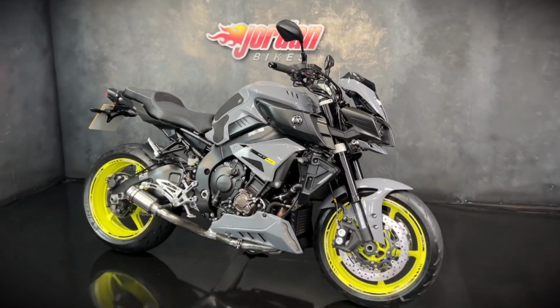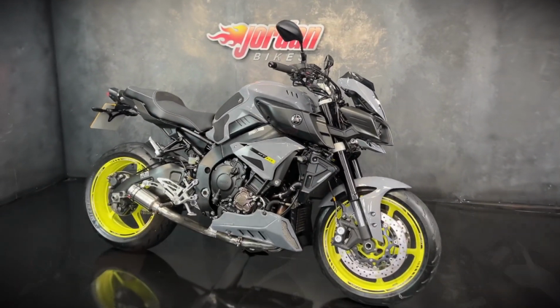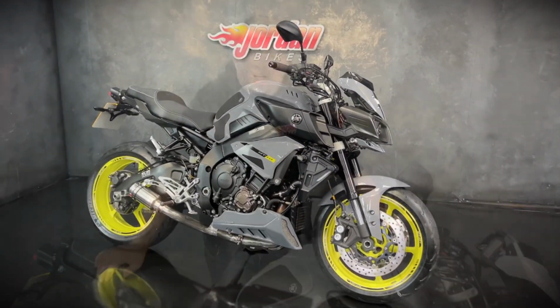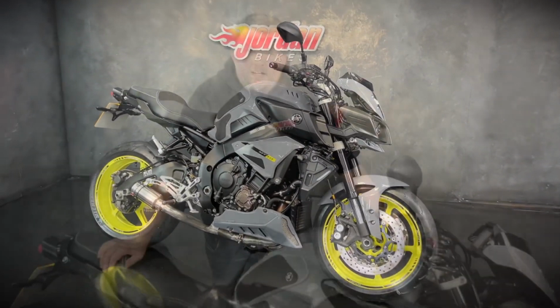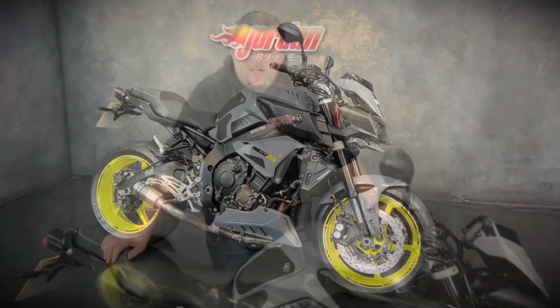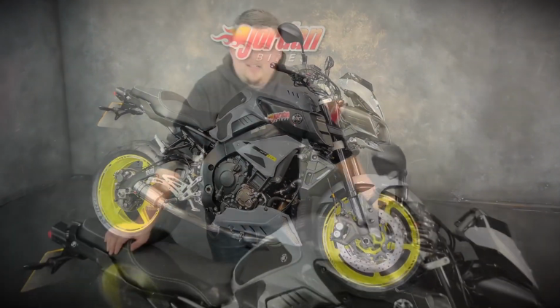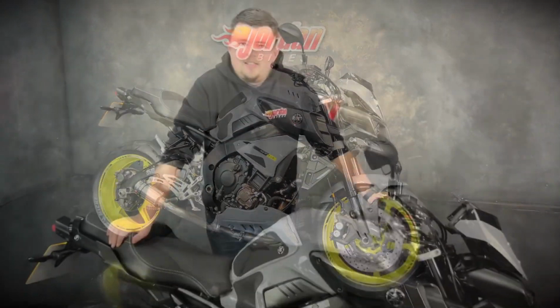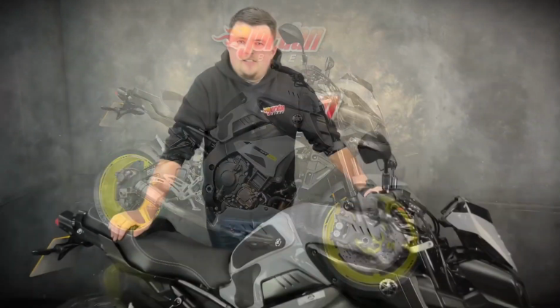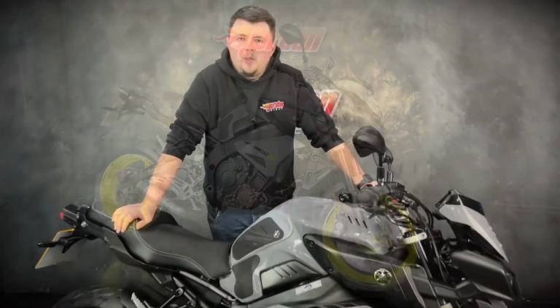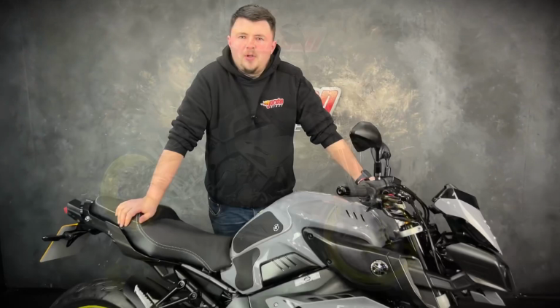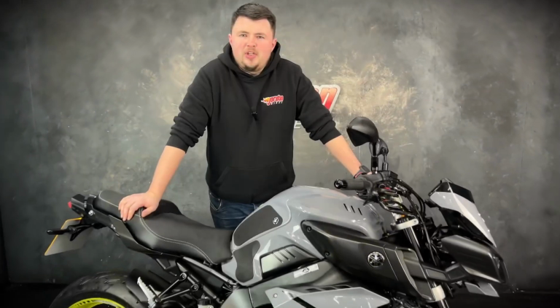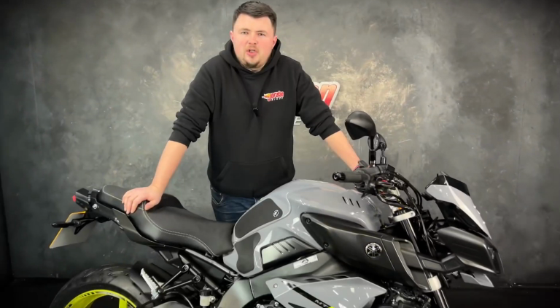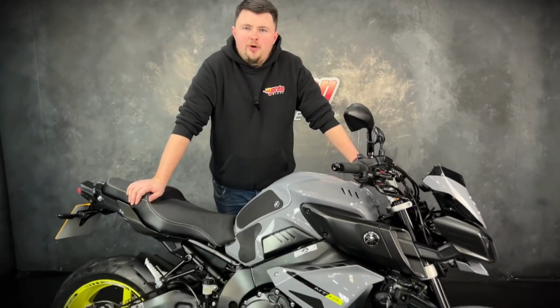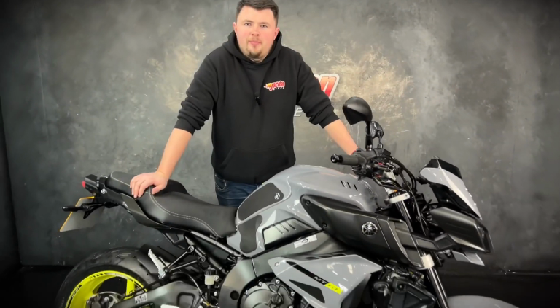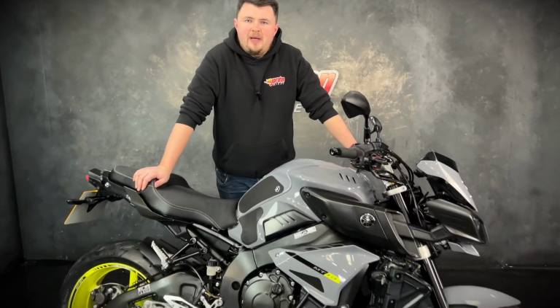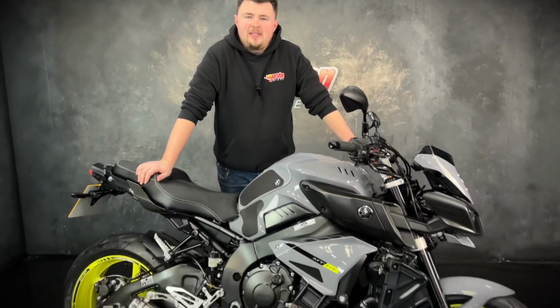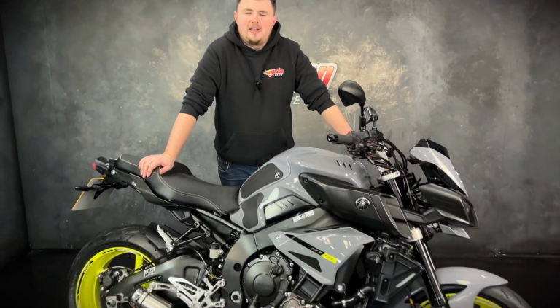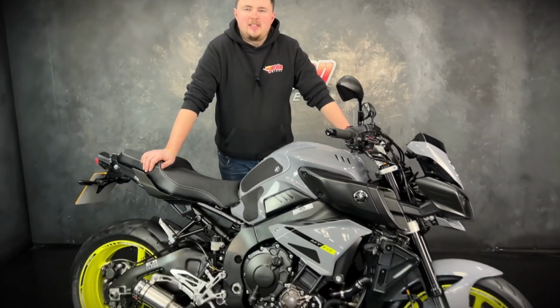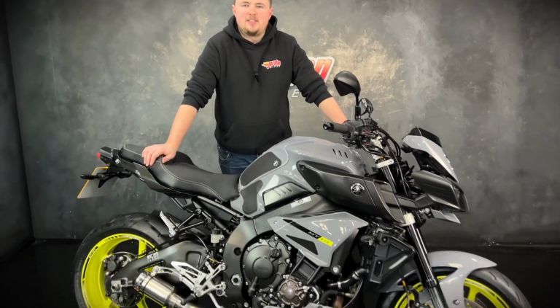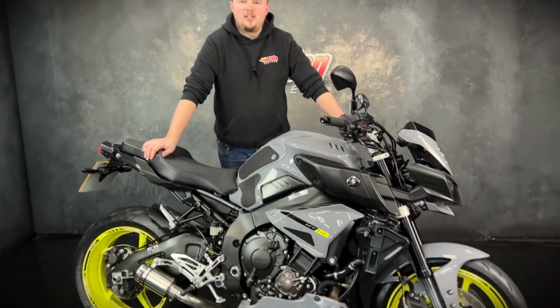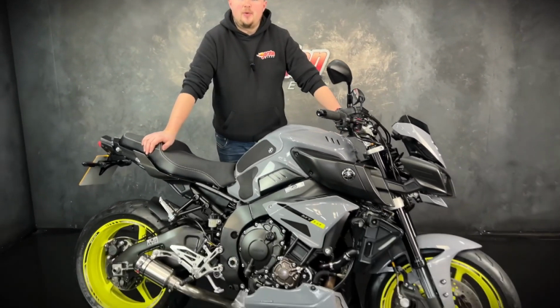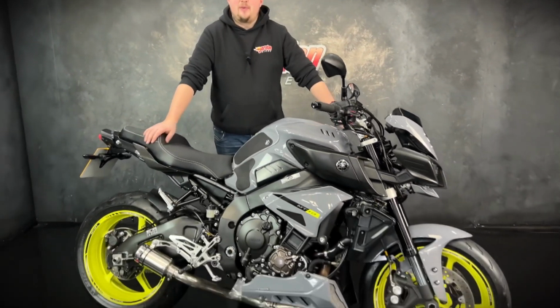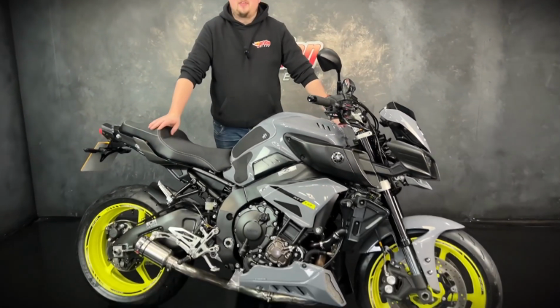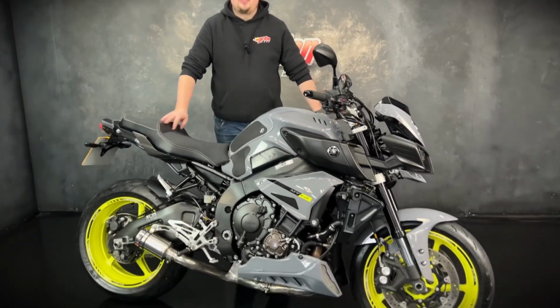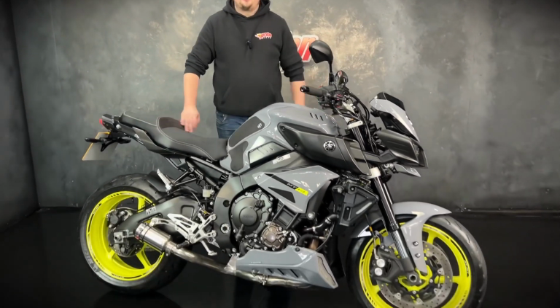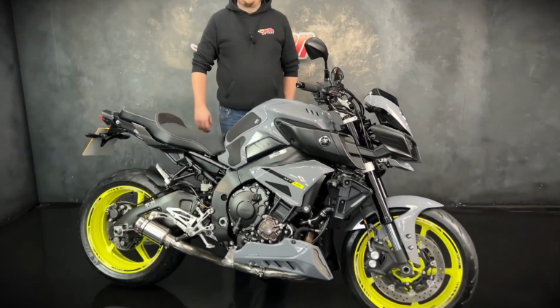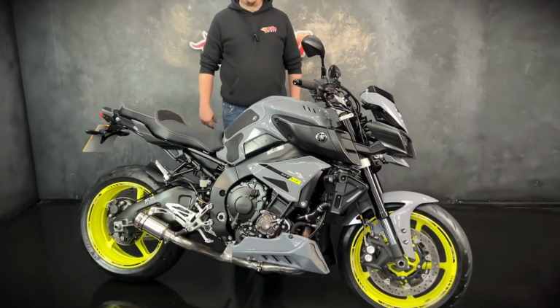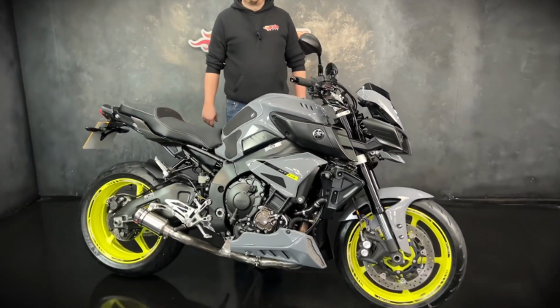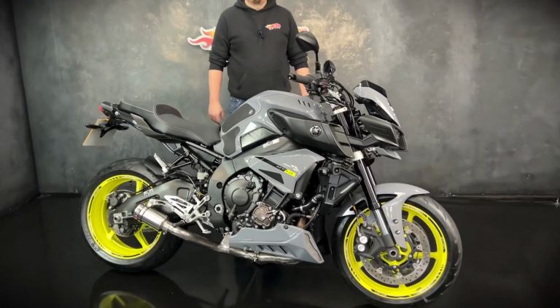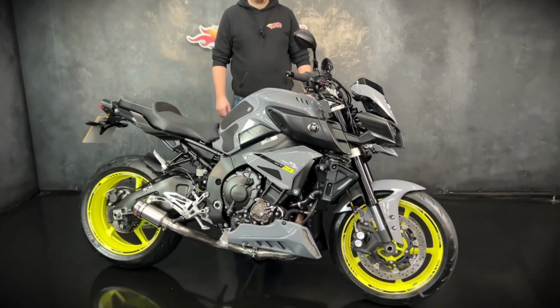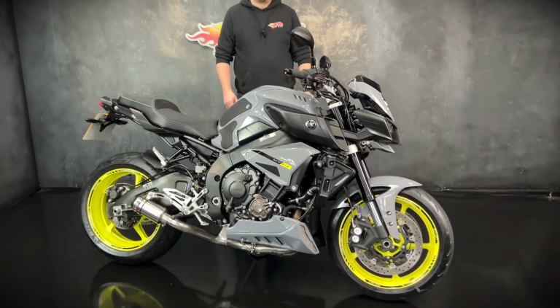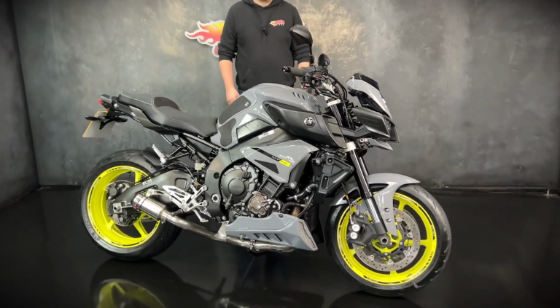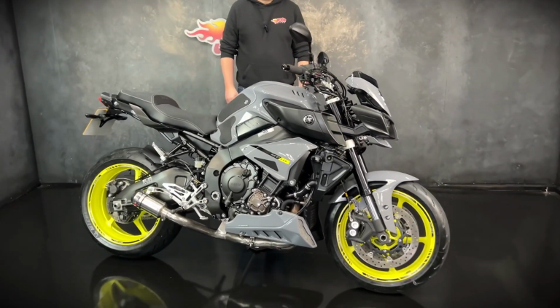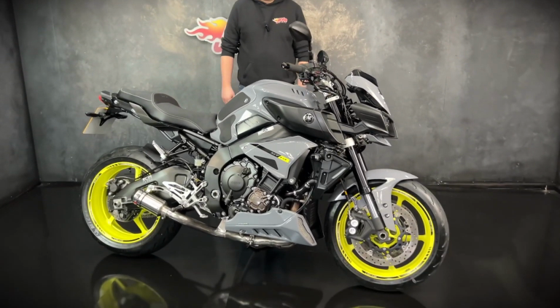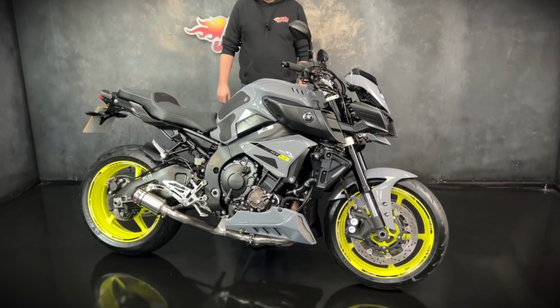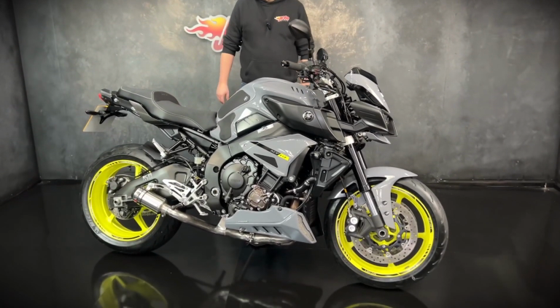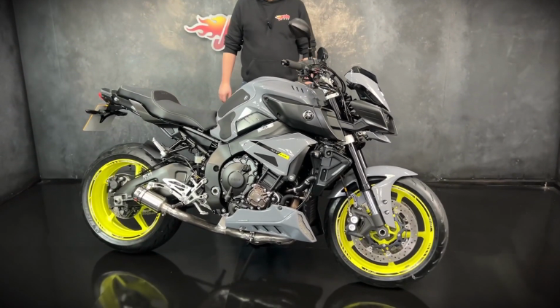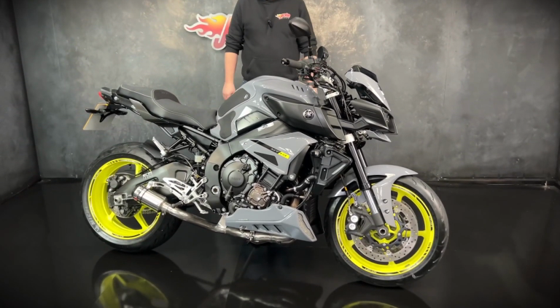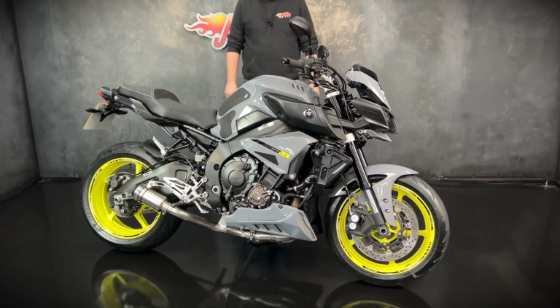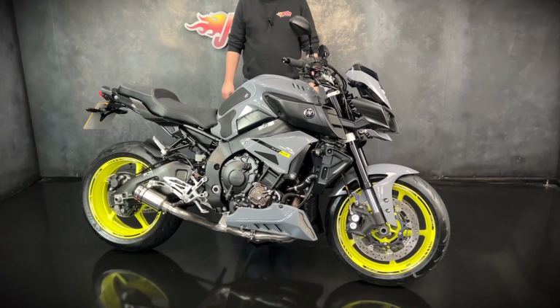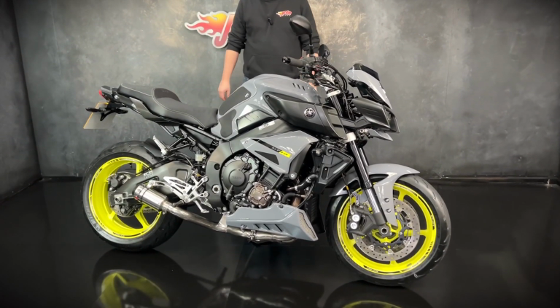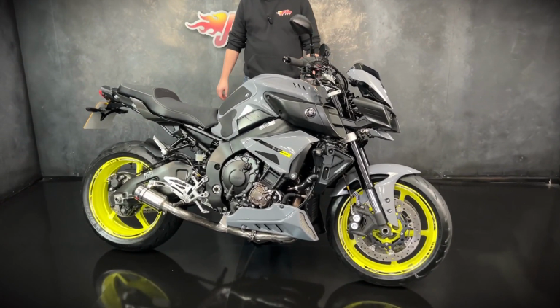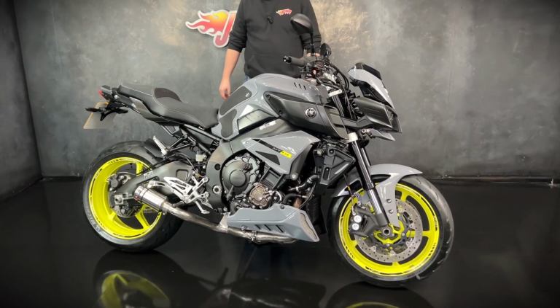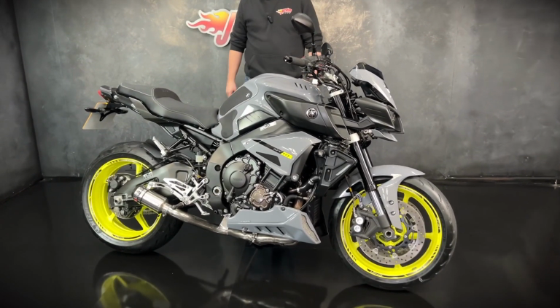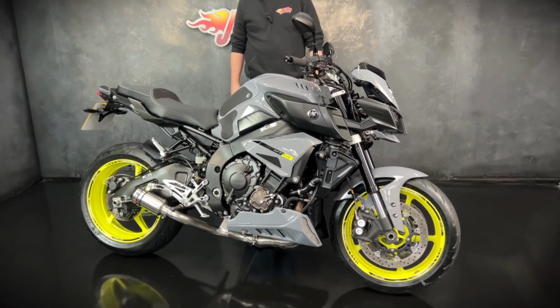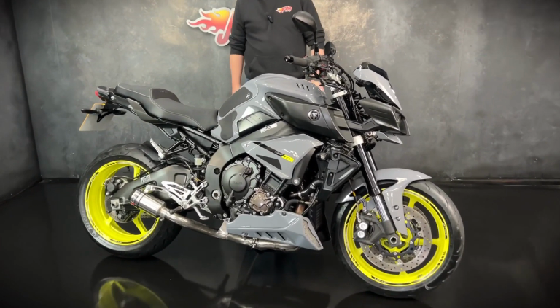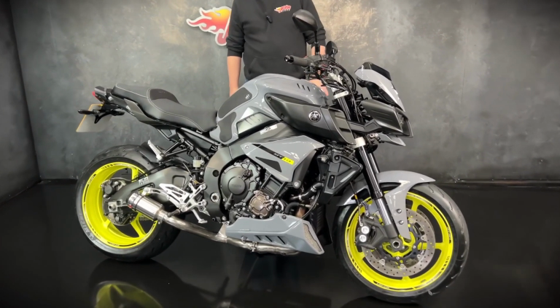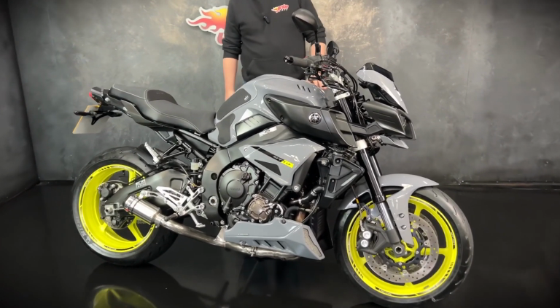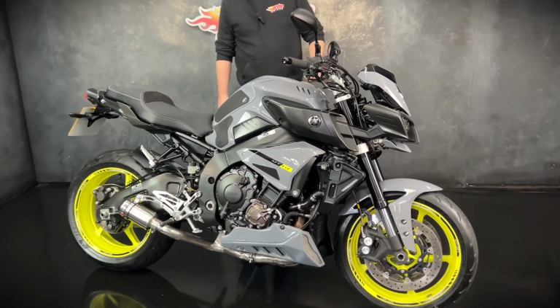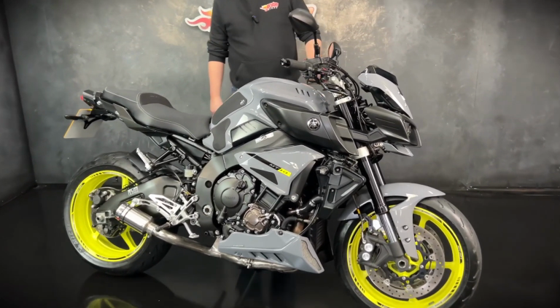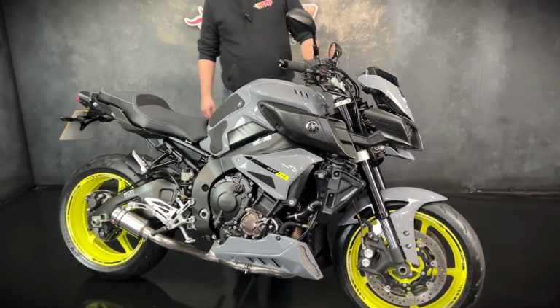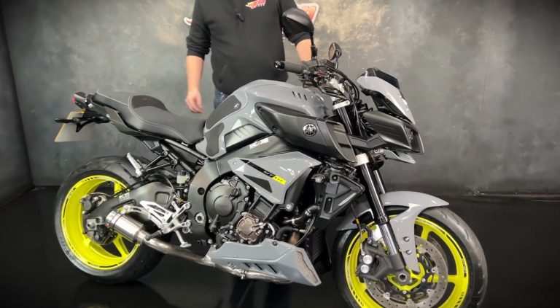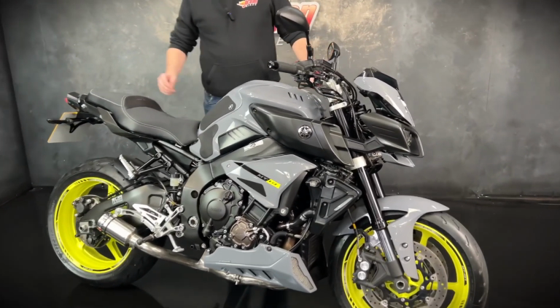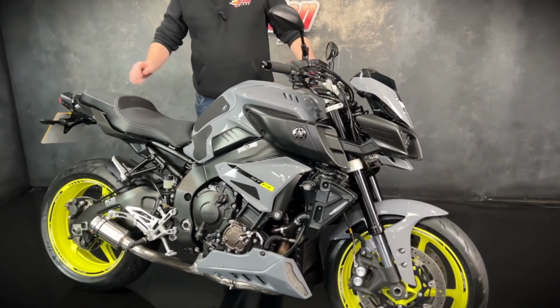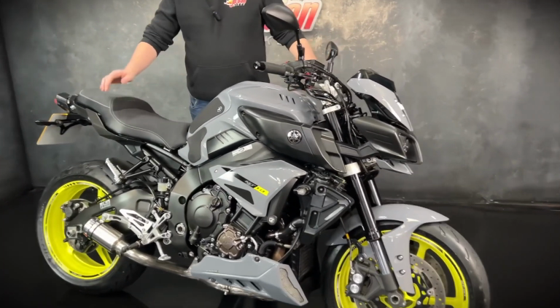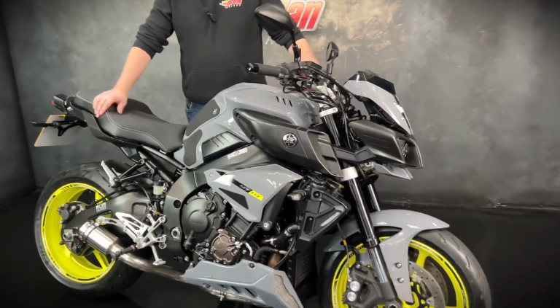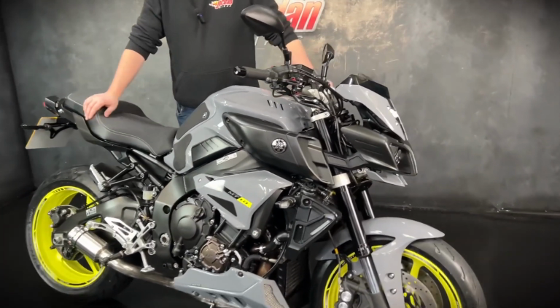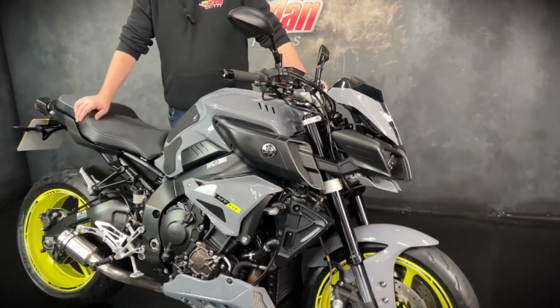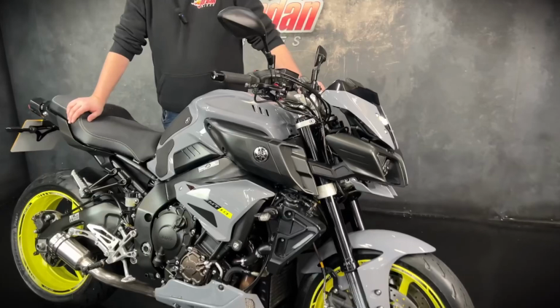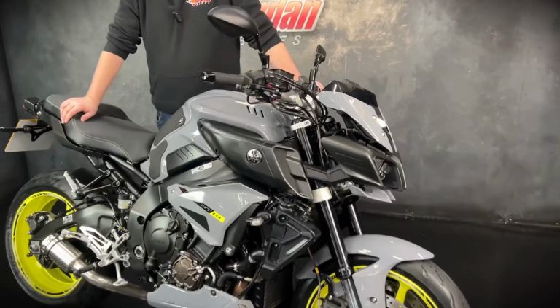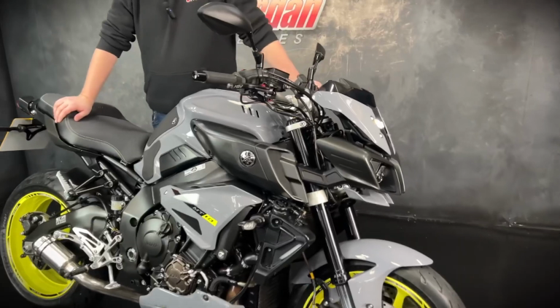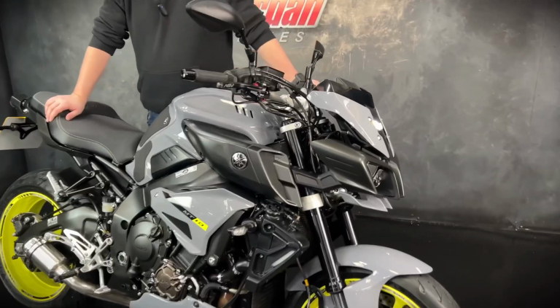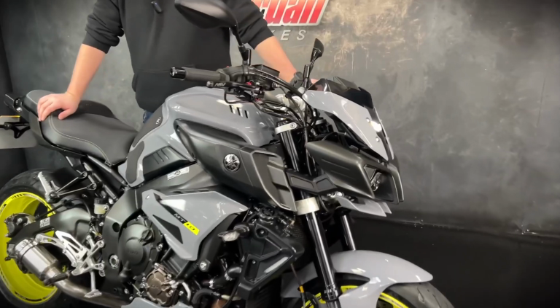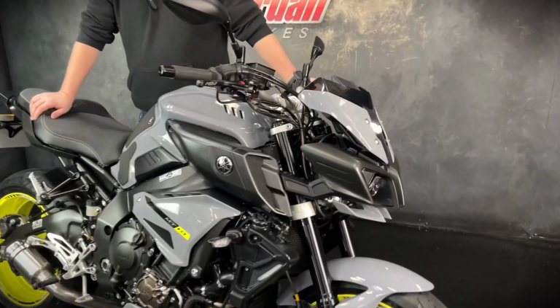Hi guys, it's Dylan at Jordan Bikes and today we have for sale this stunning Yamaha MT-10. Super, super cool bike.